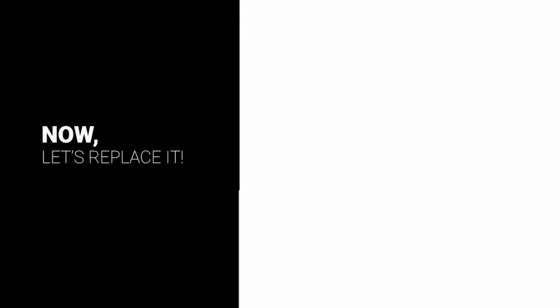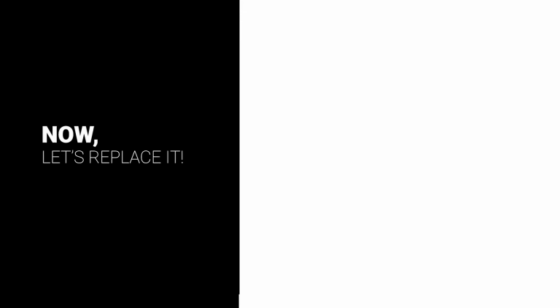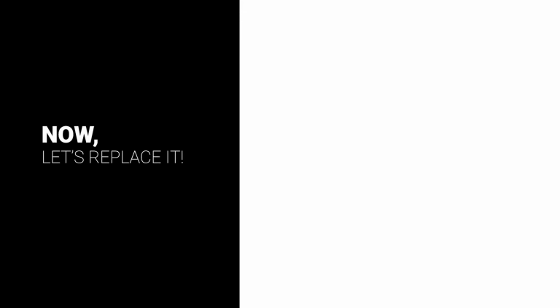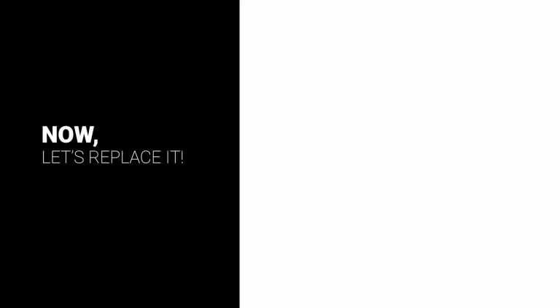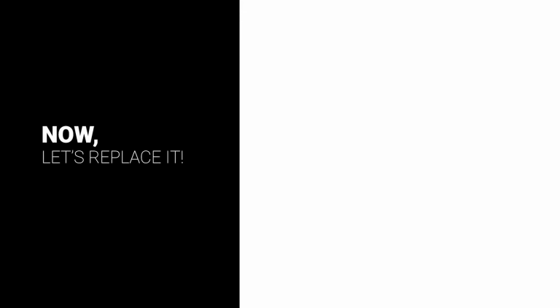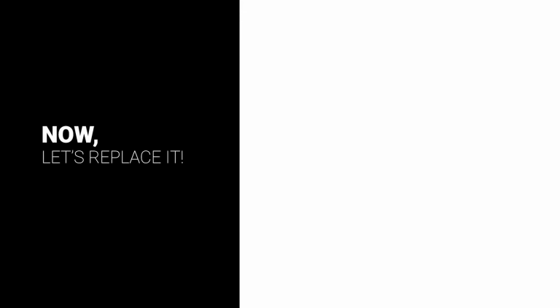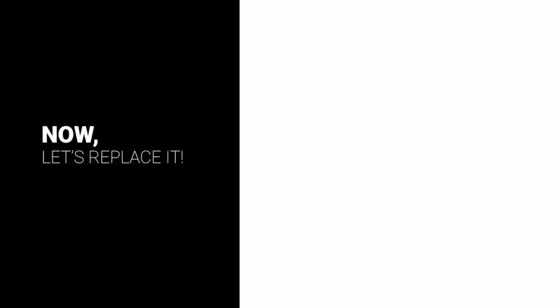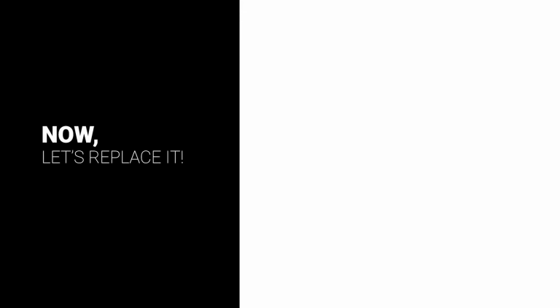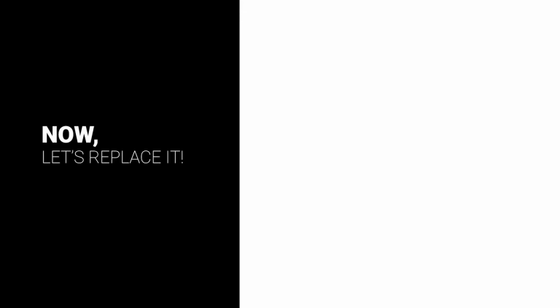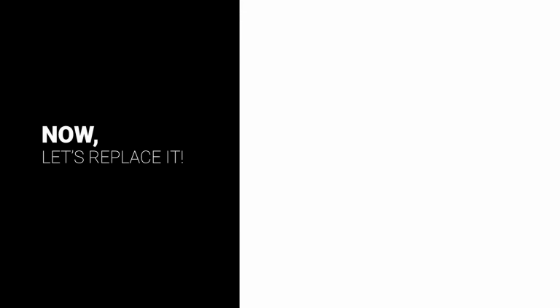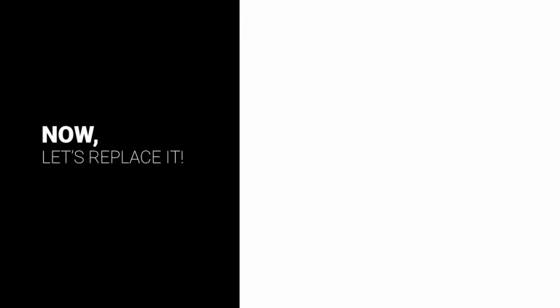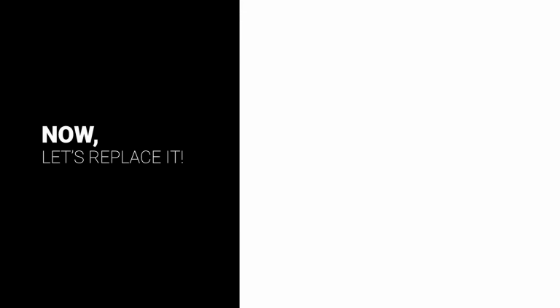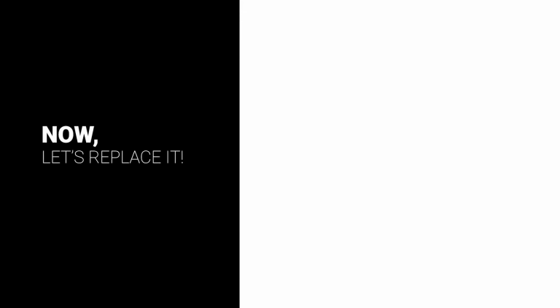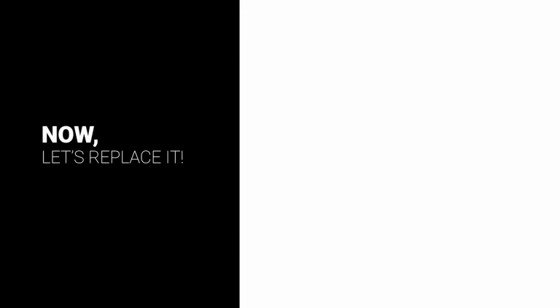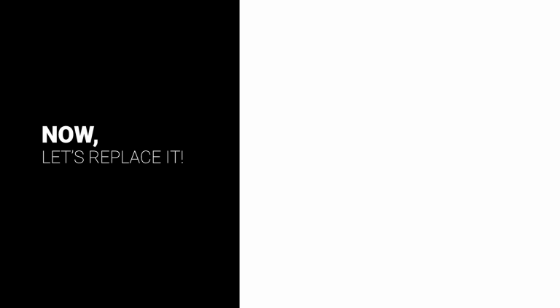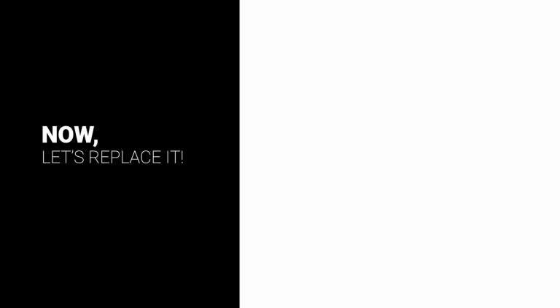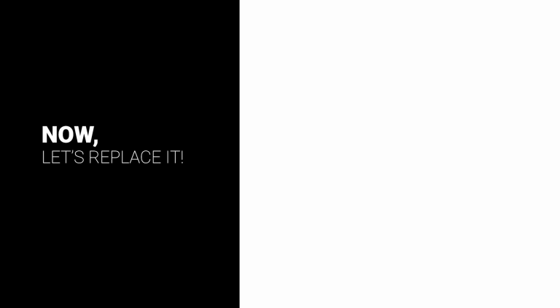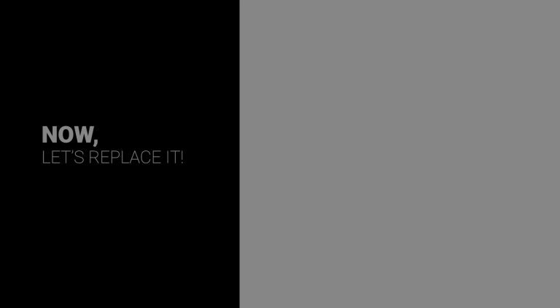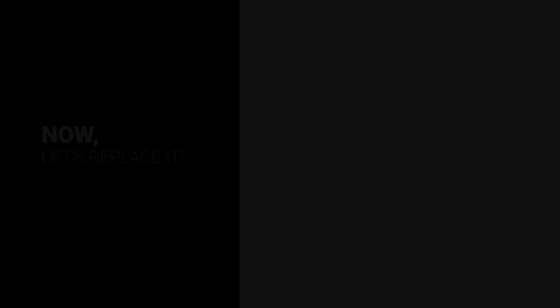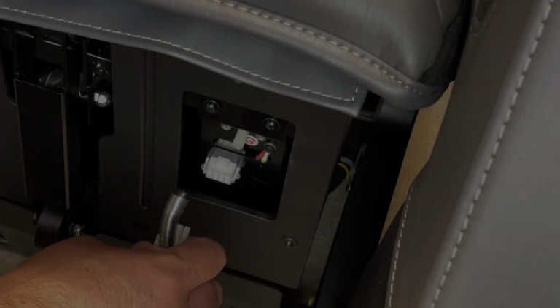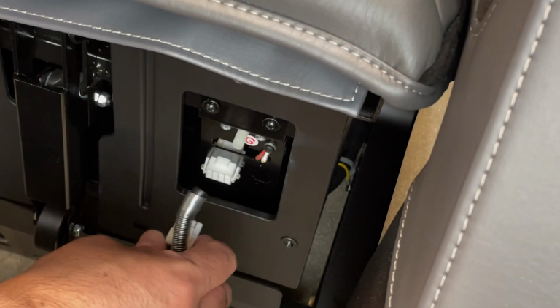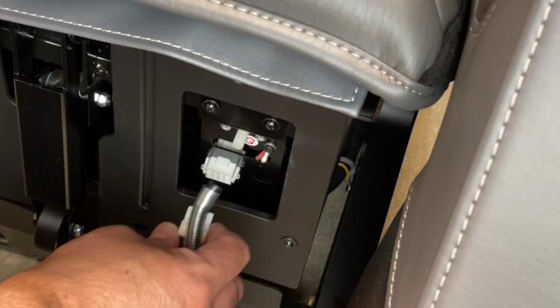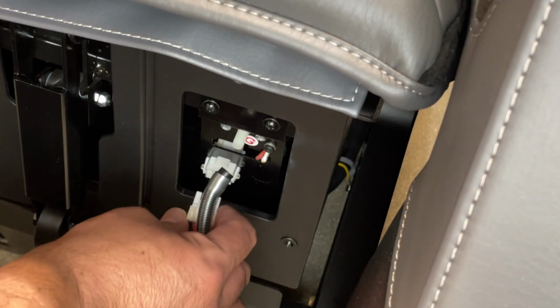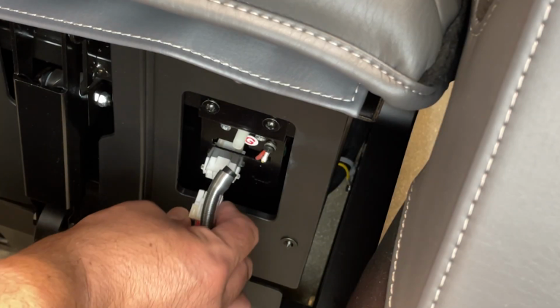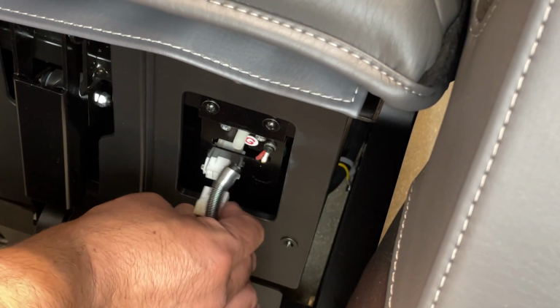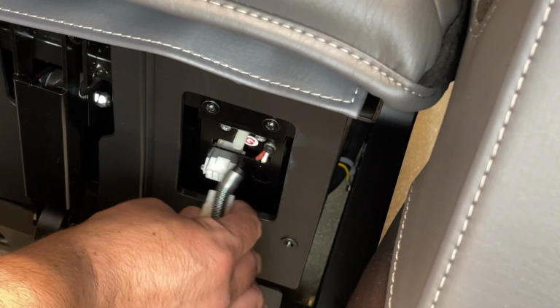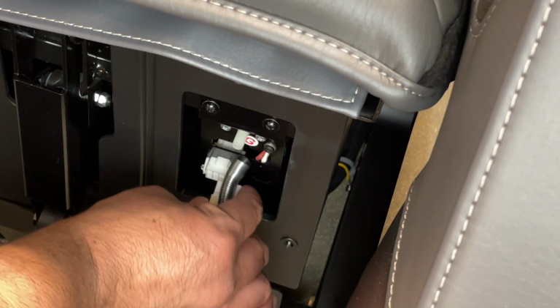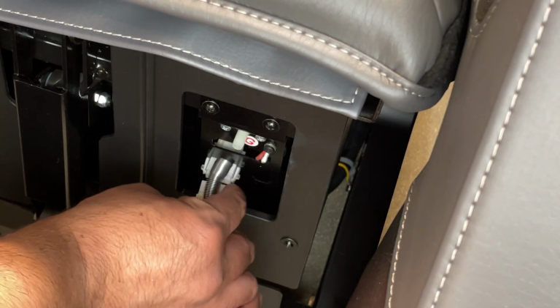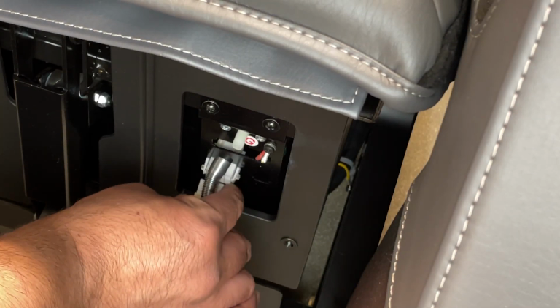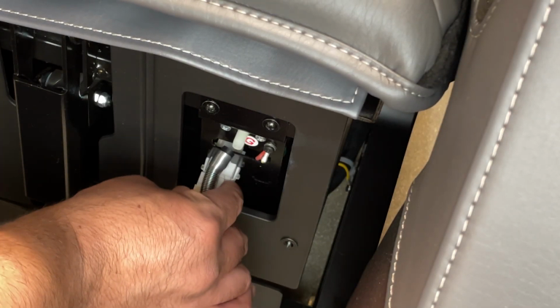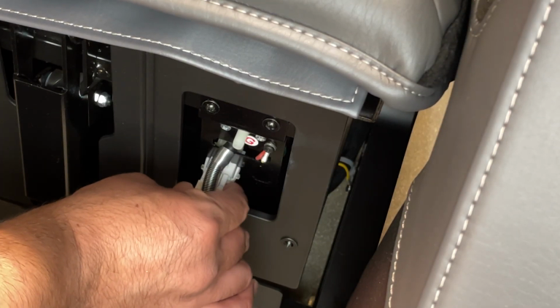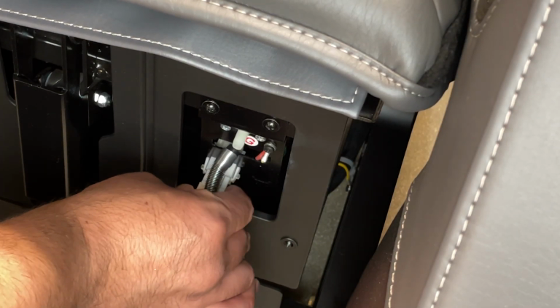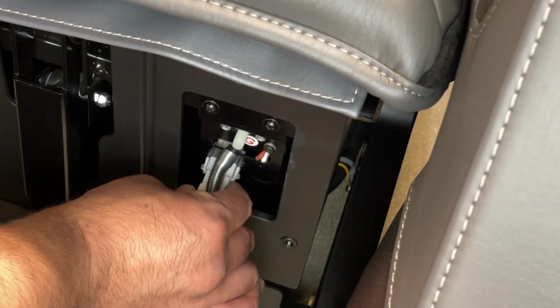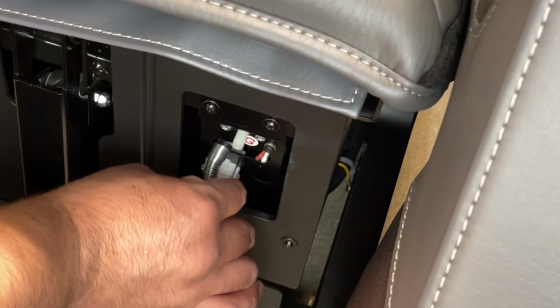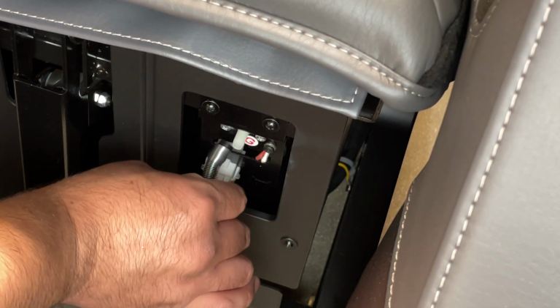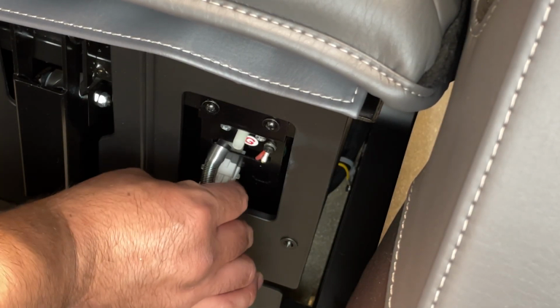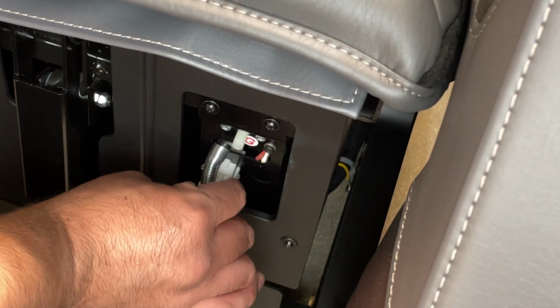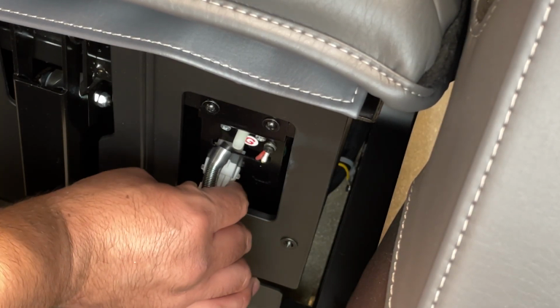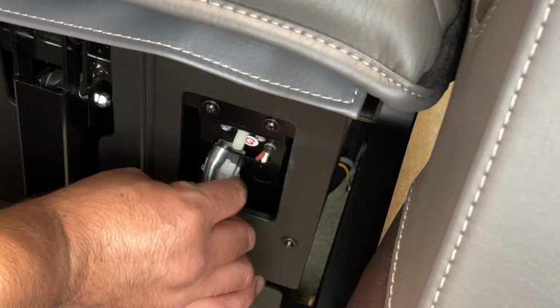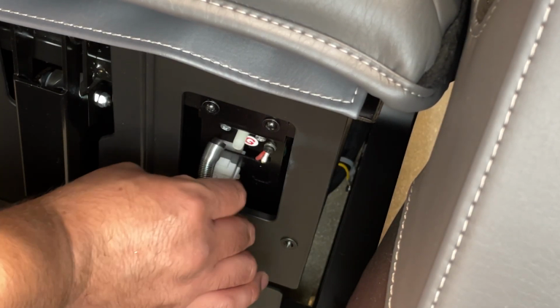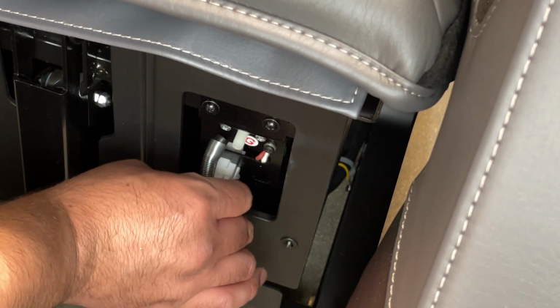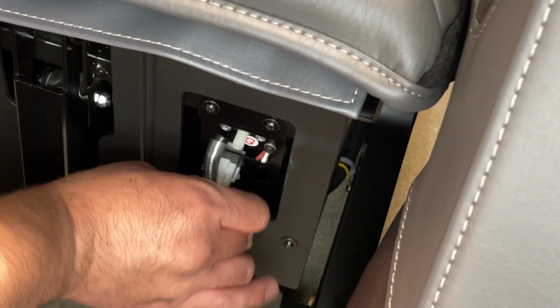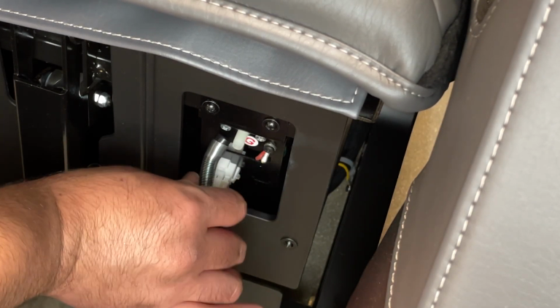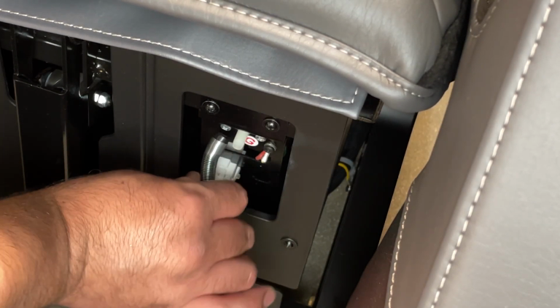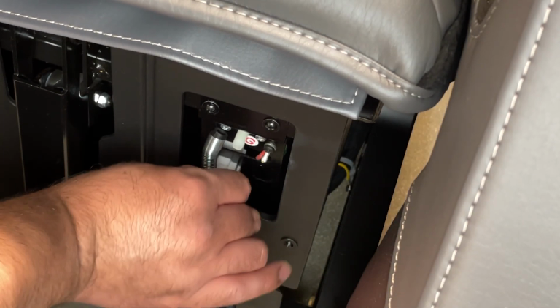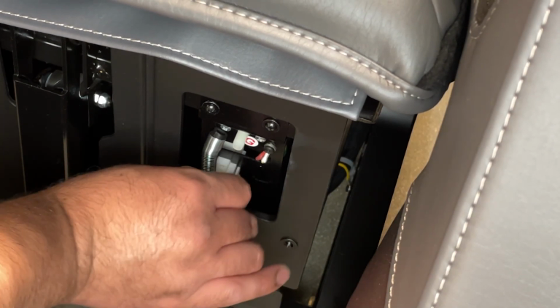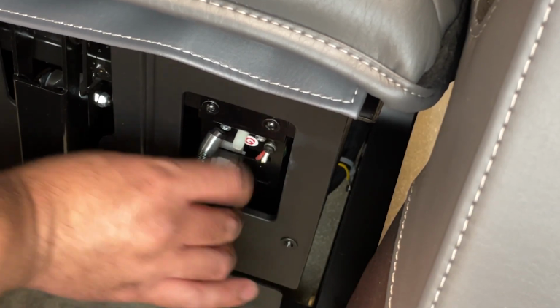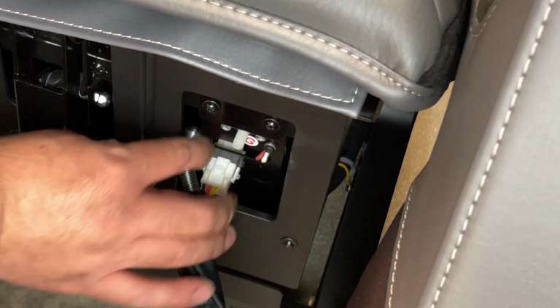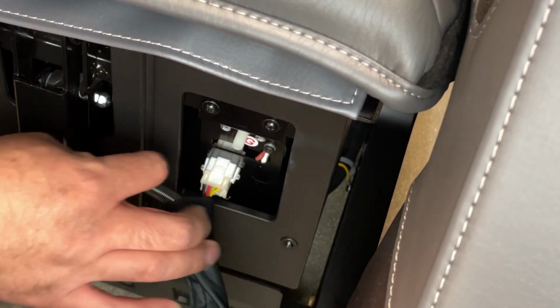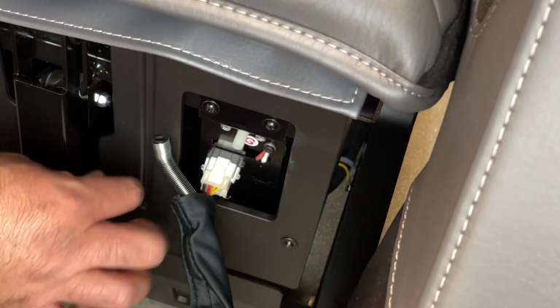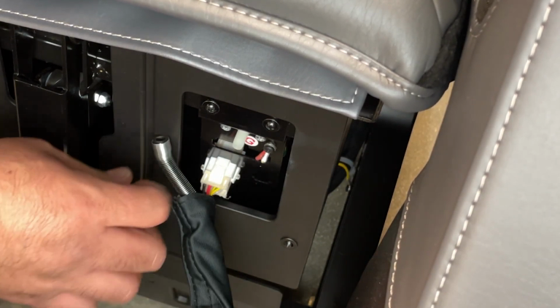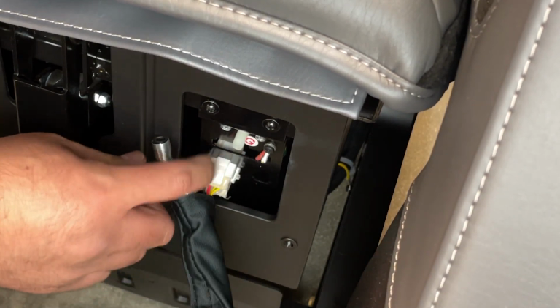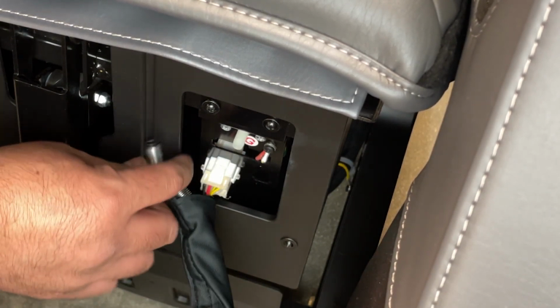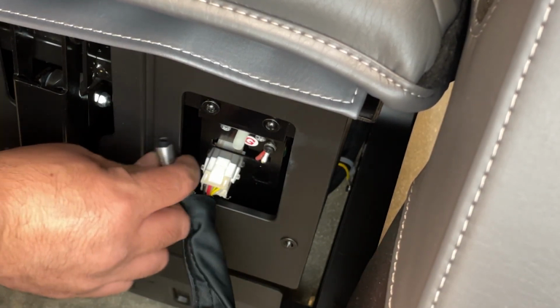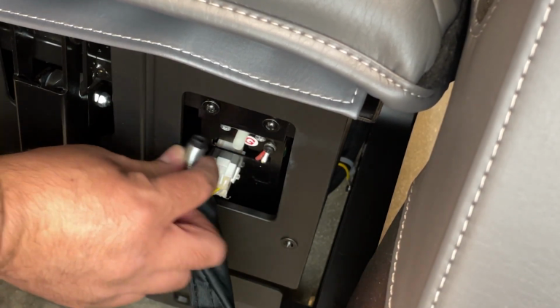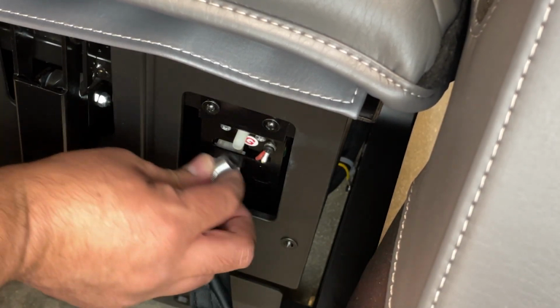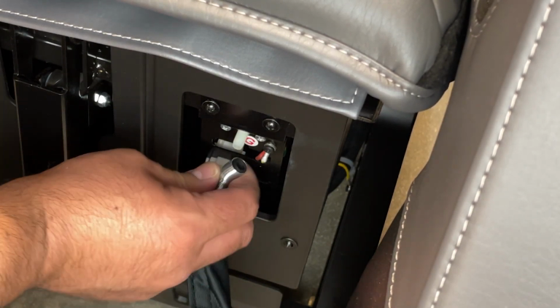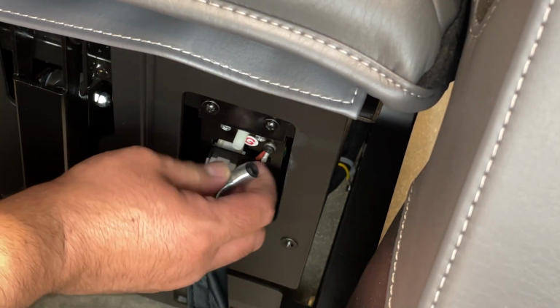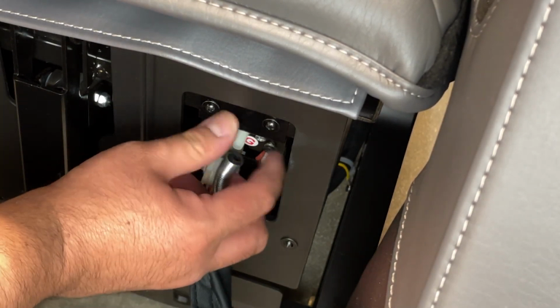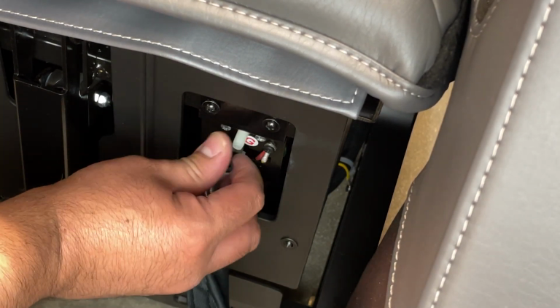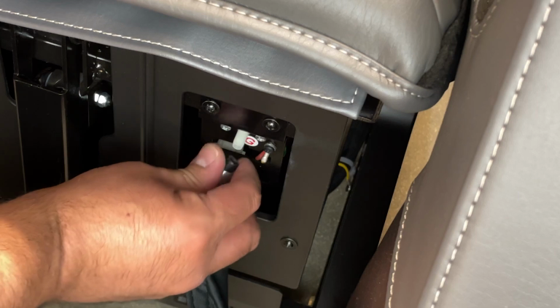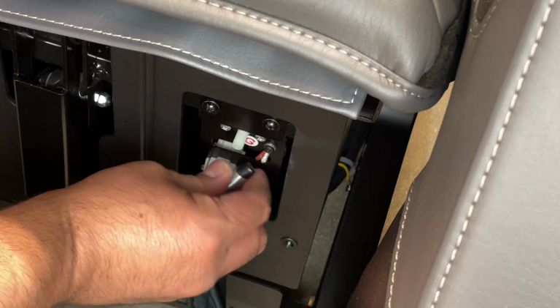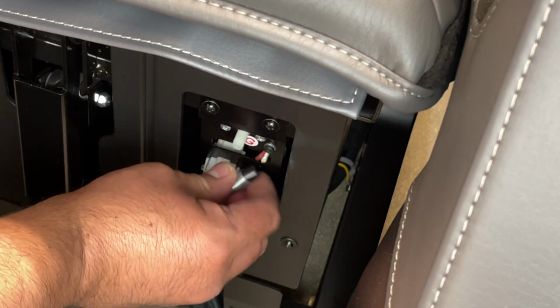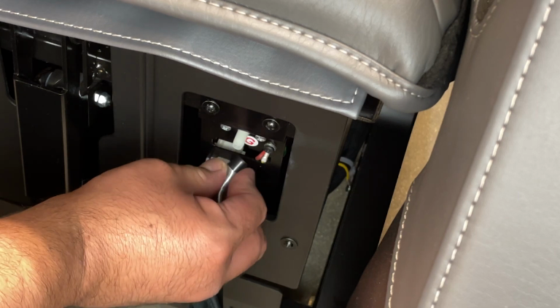Now let's replace it. To install the new massager, first connect the connector and install the air hose all the way onto the fitting.